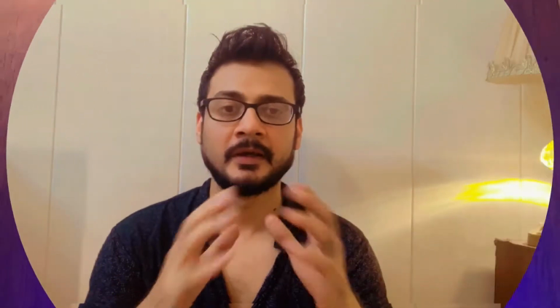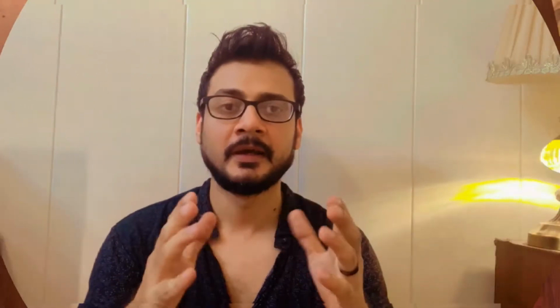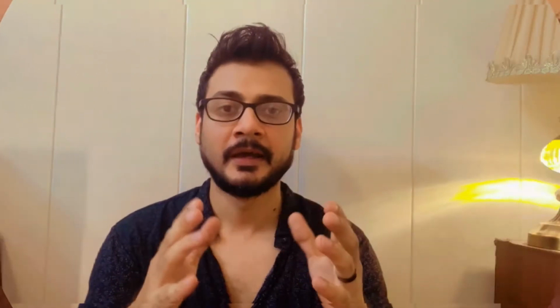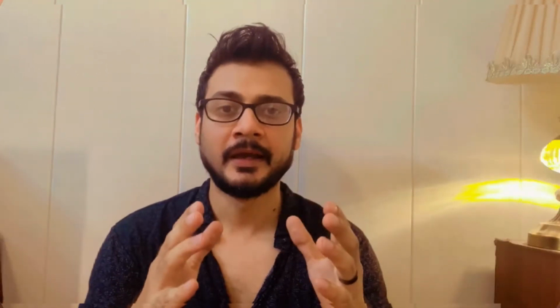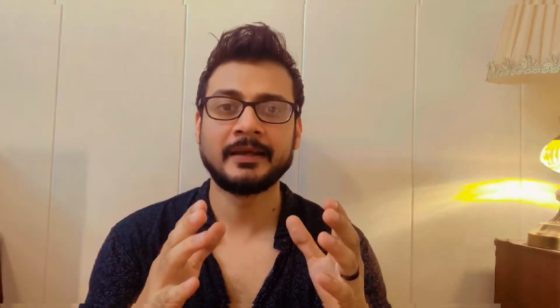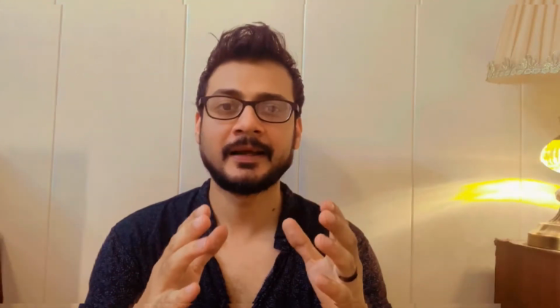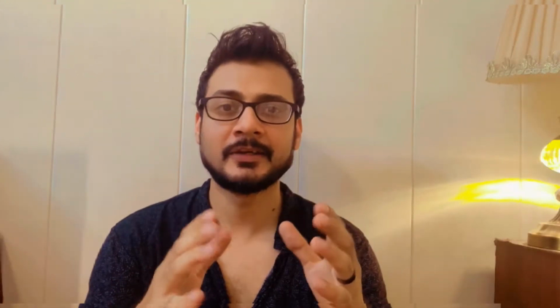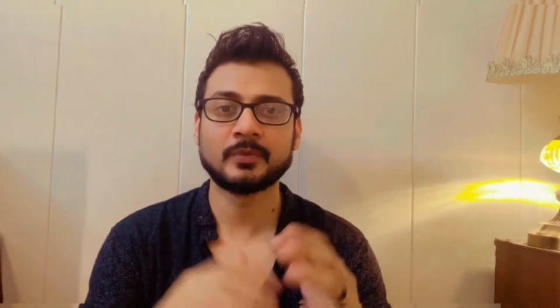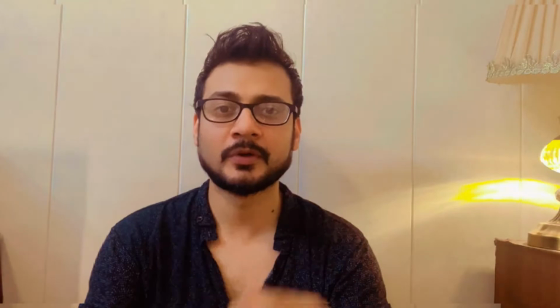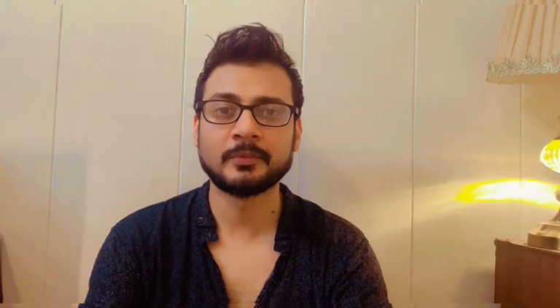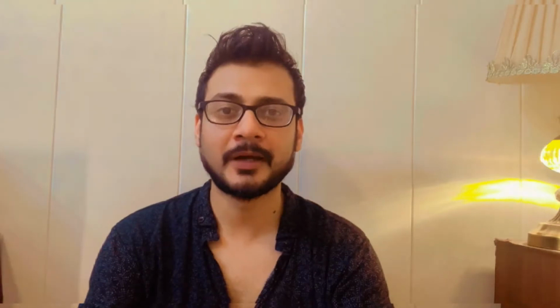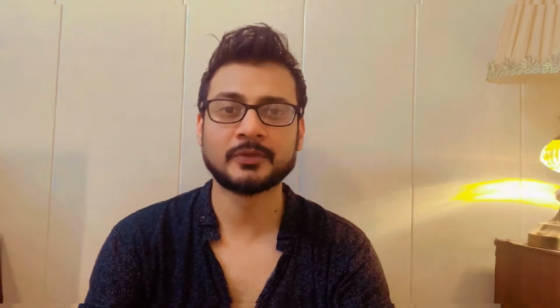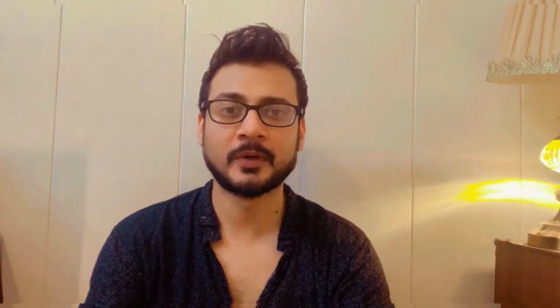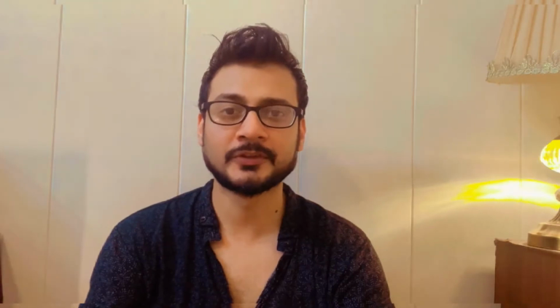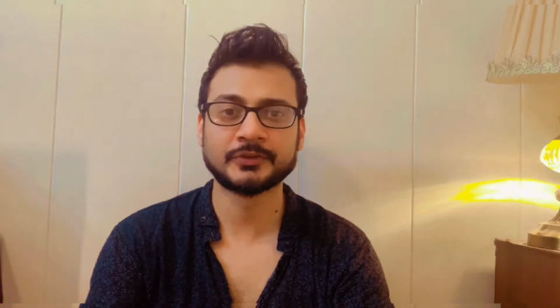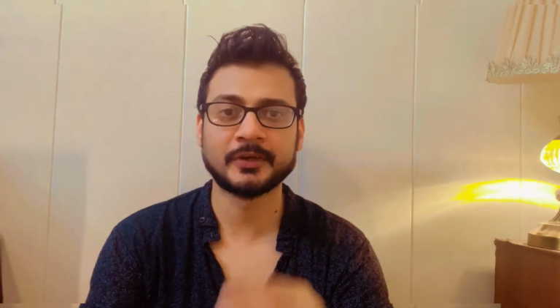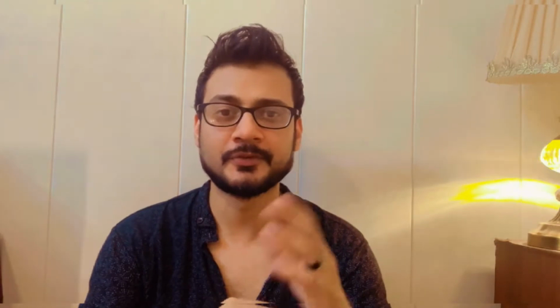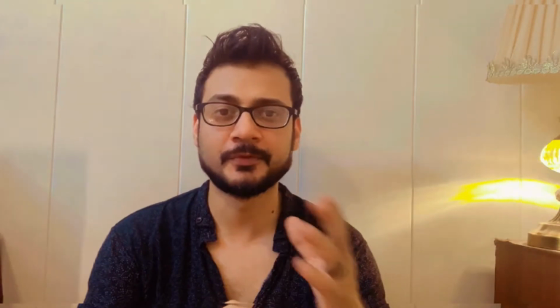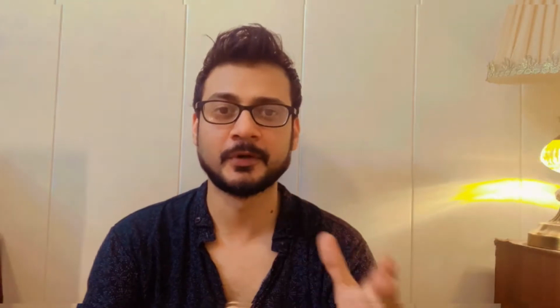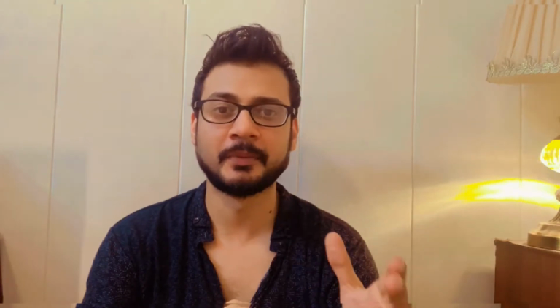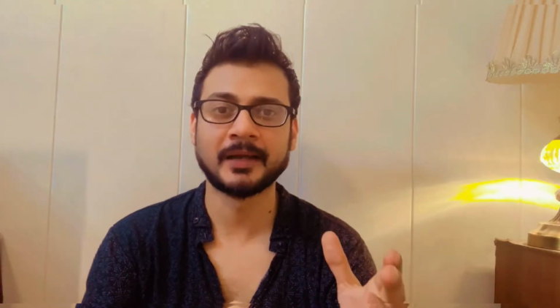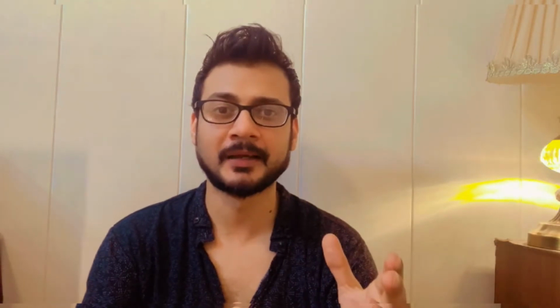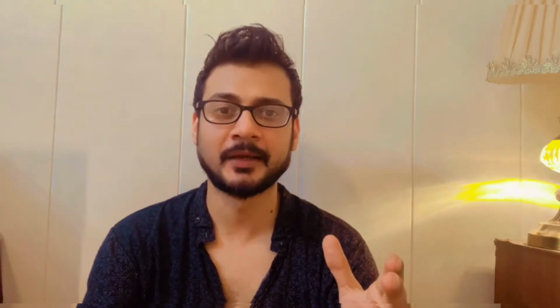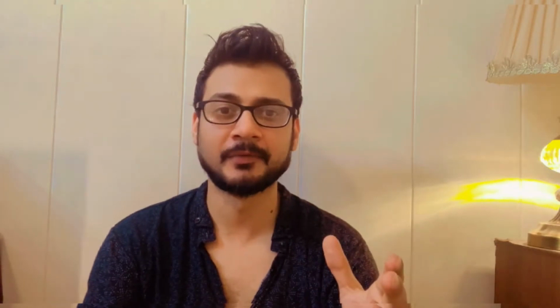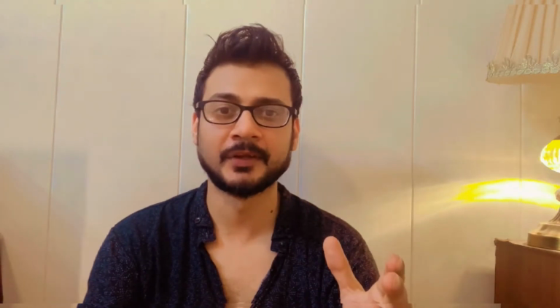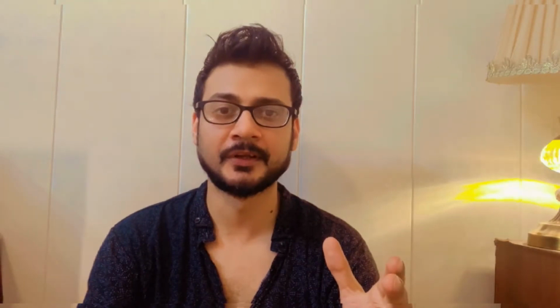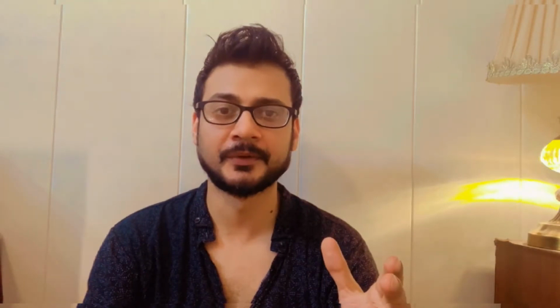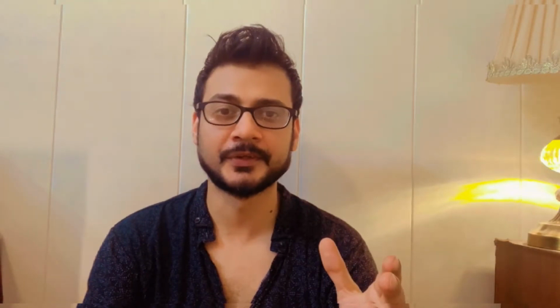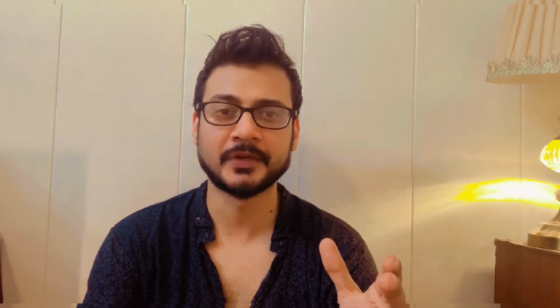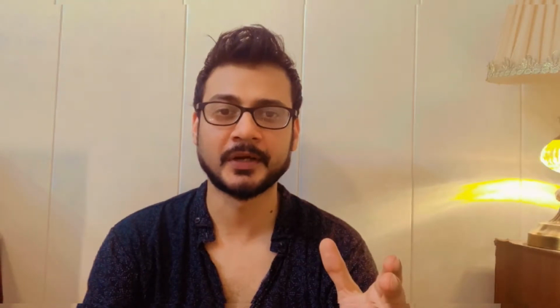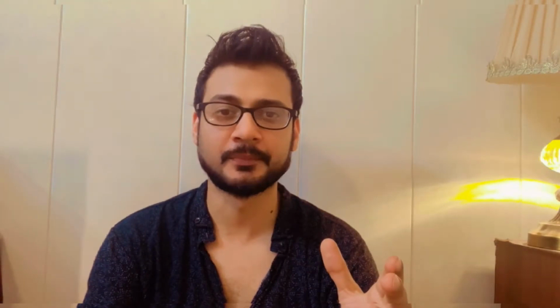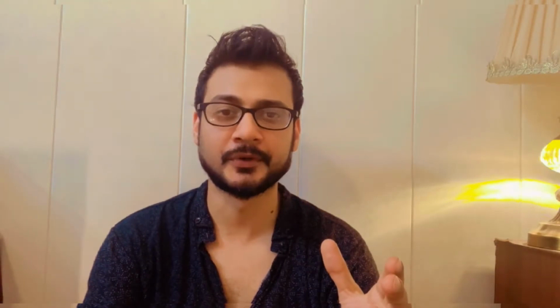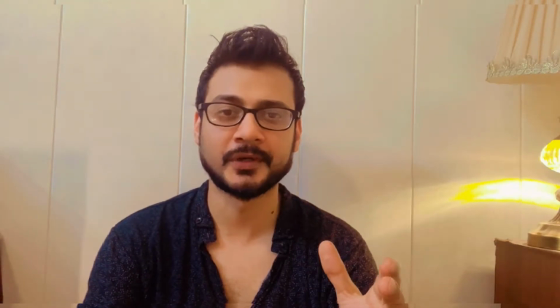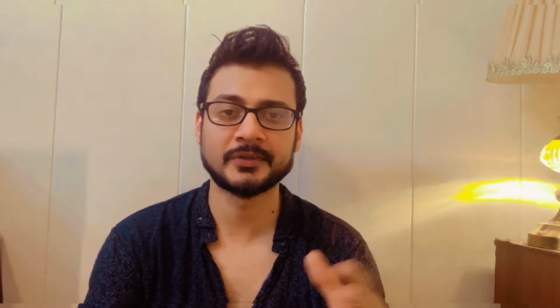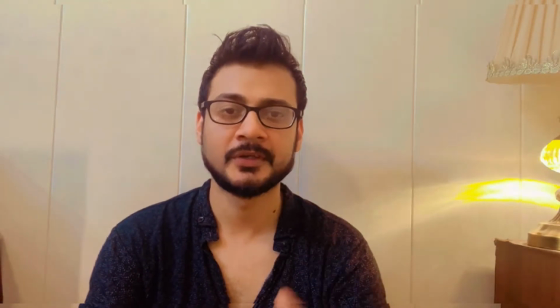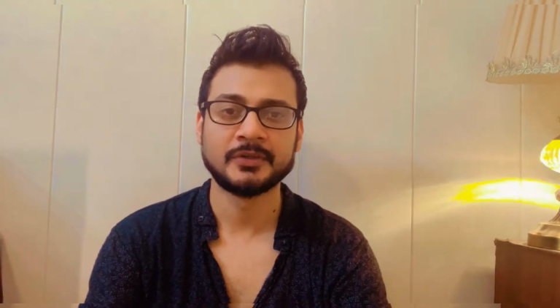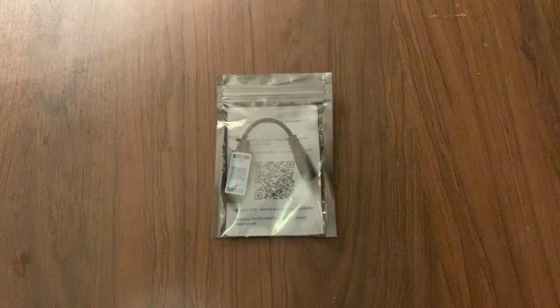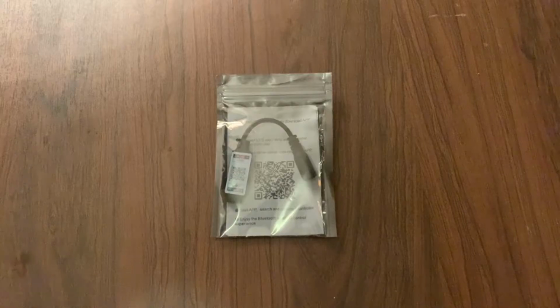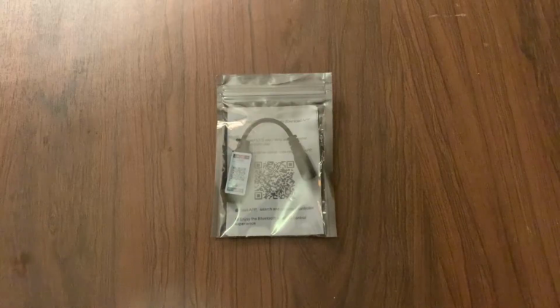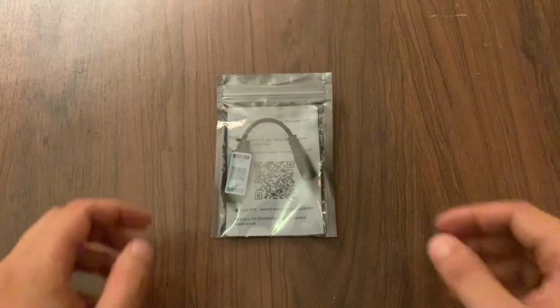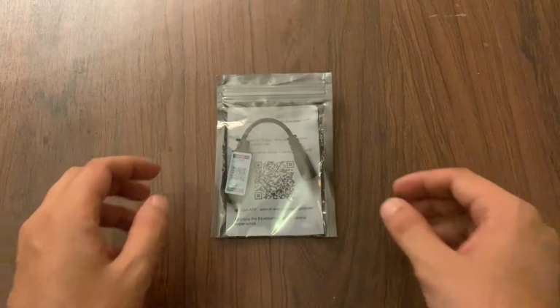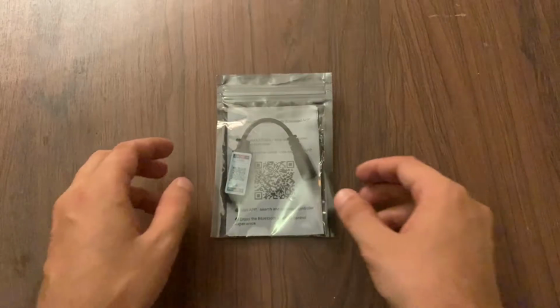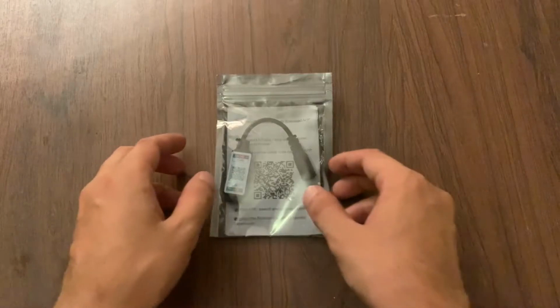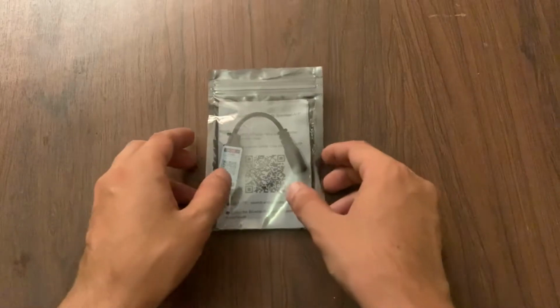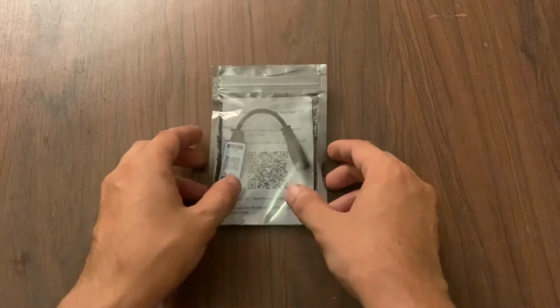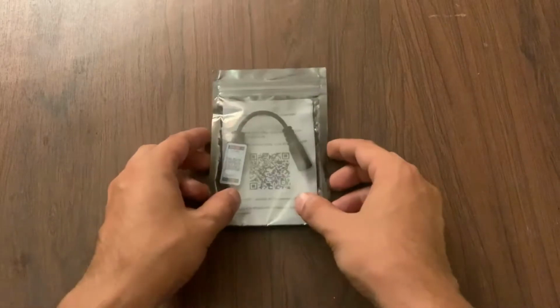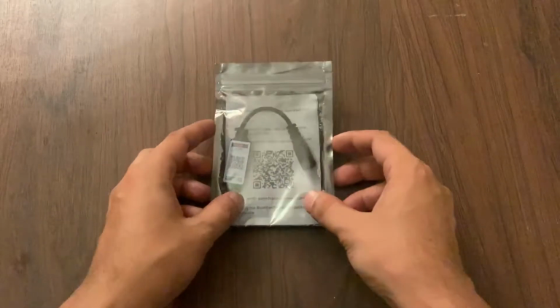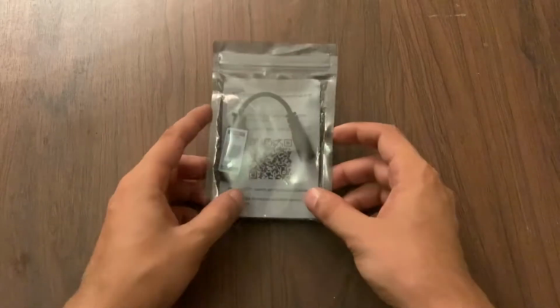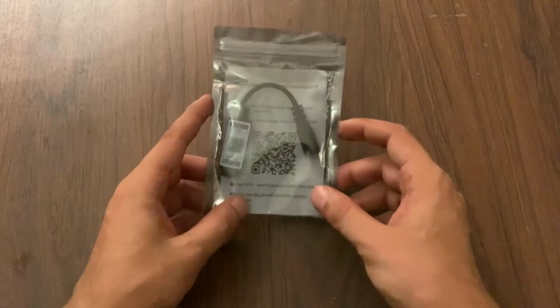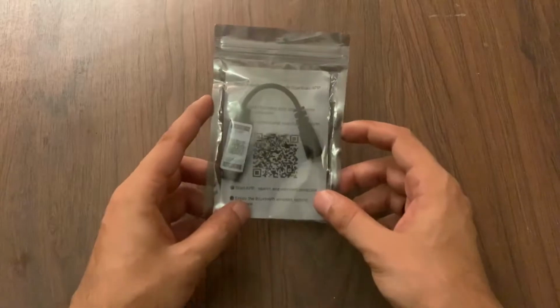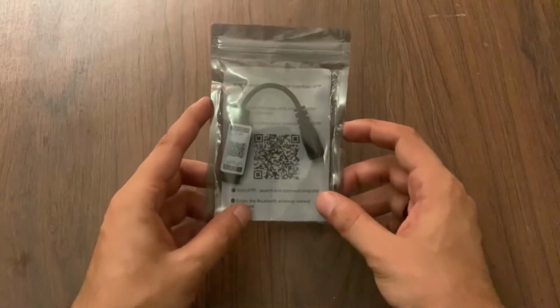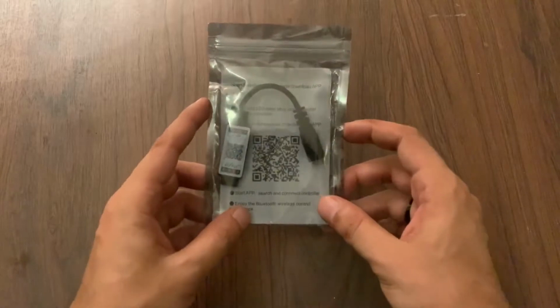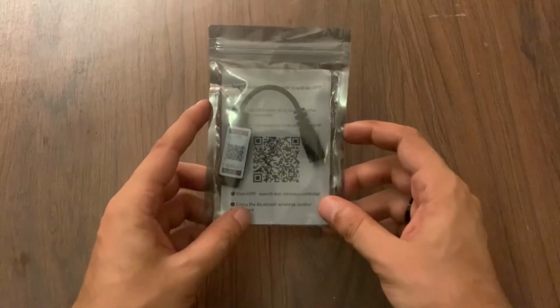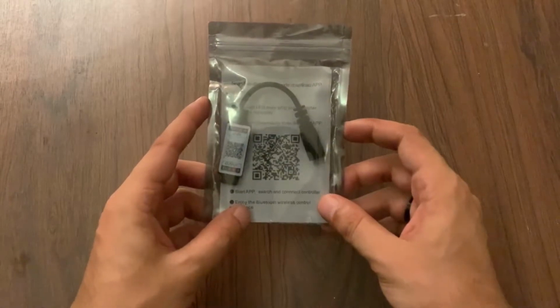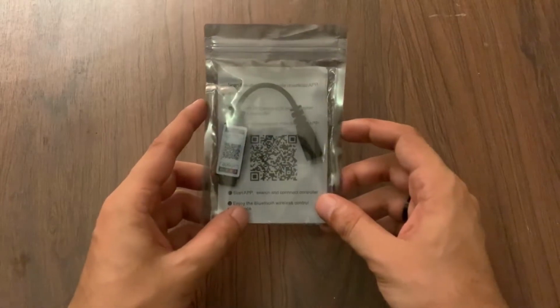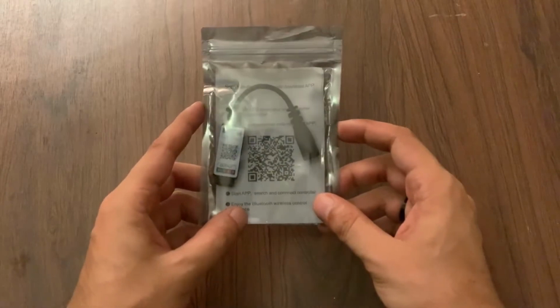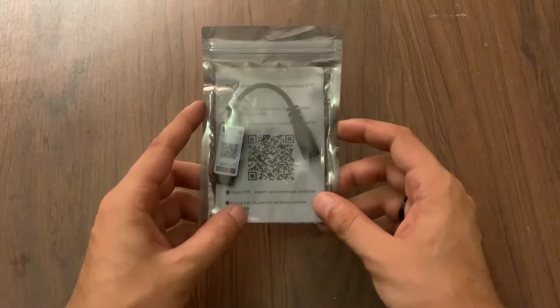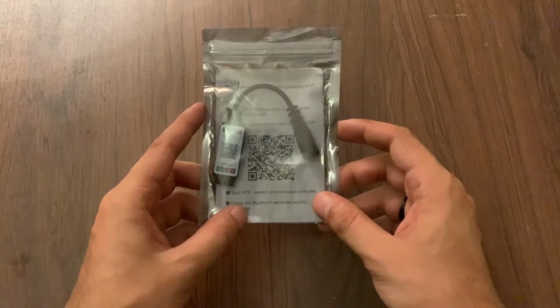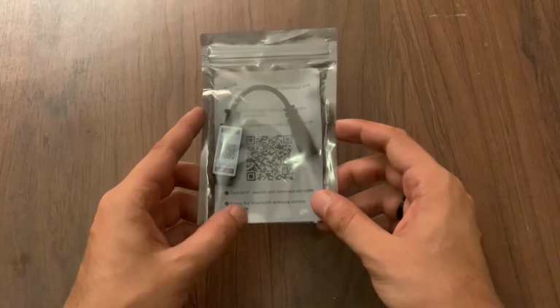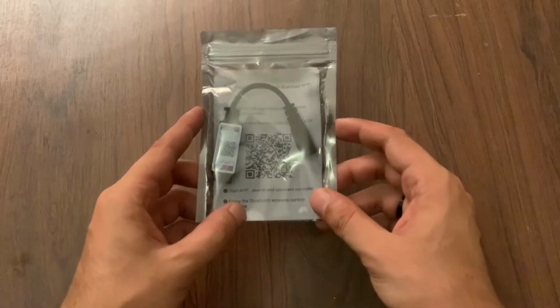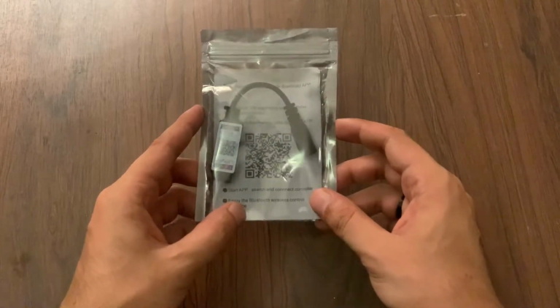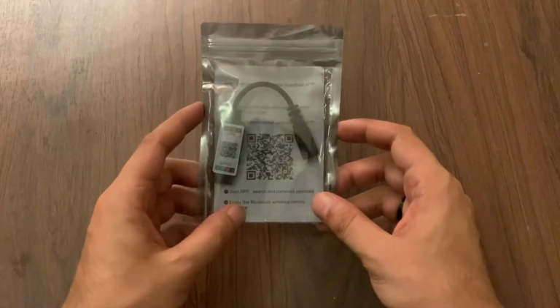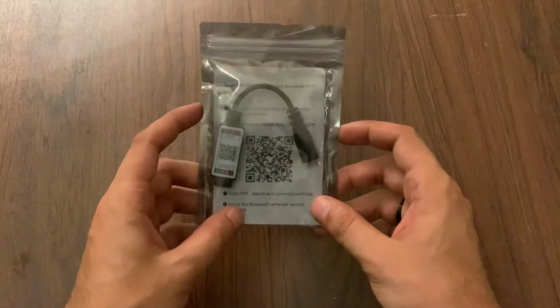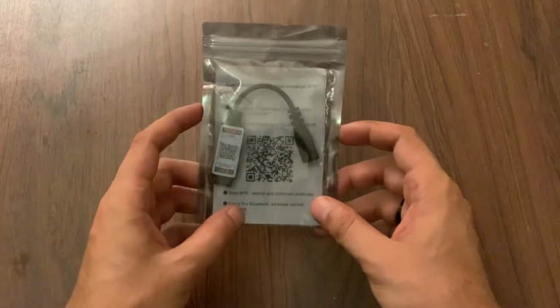Hey guys, welcome back to RG Talkies. We are back again with another exciting product. Today we are going to test this mini Bluetooth RGB controller.